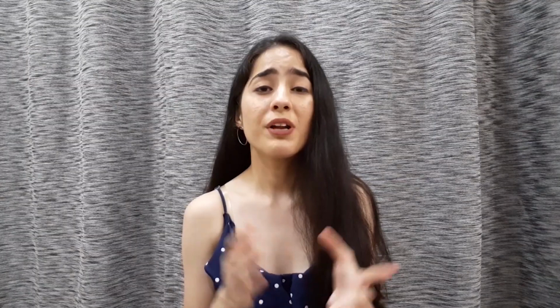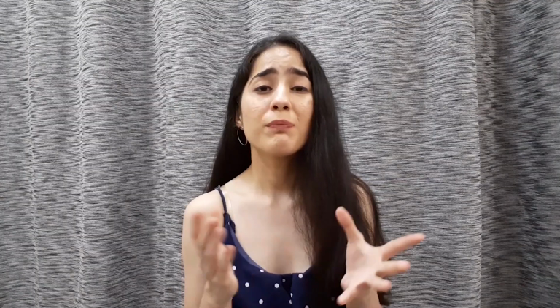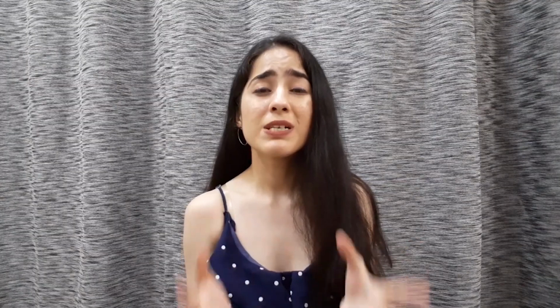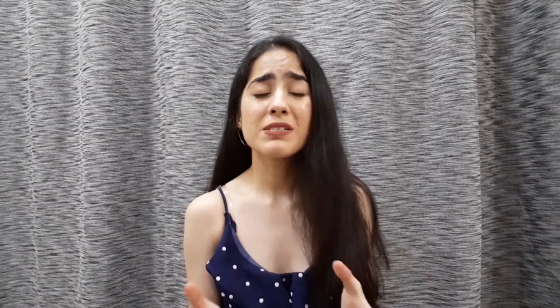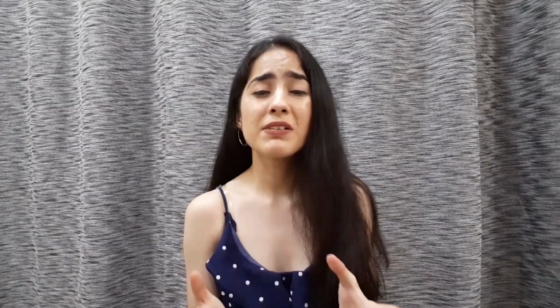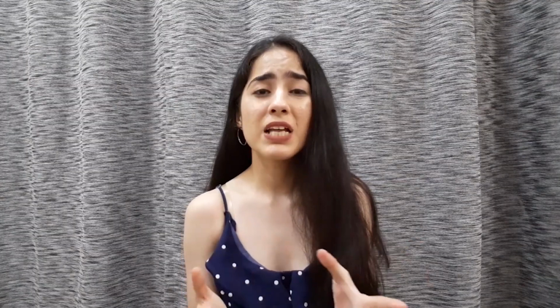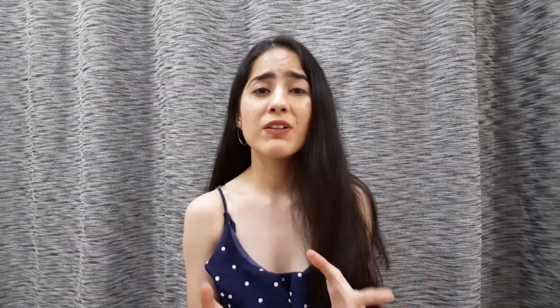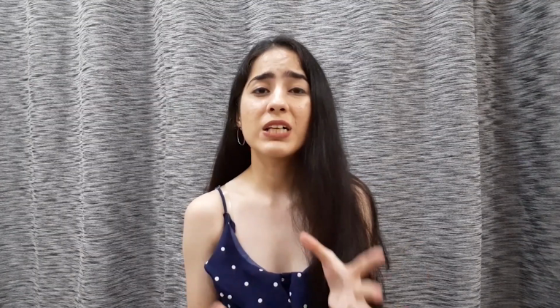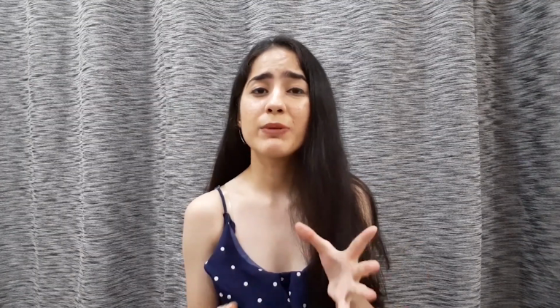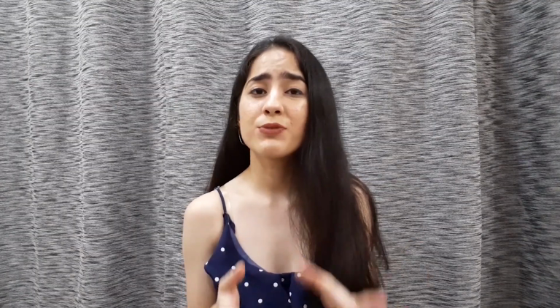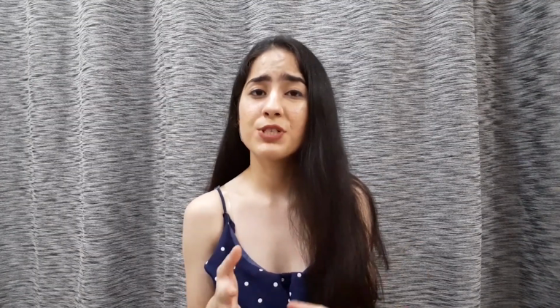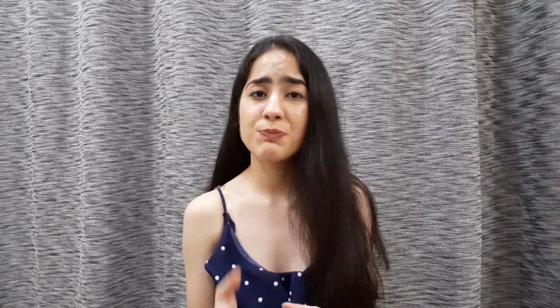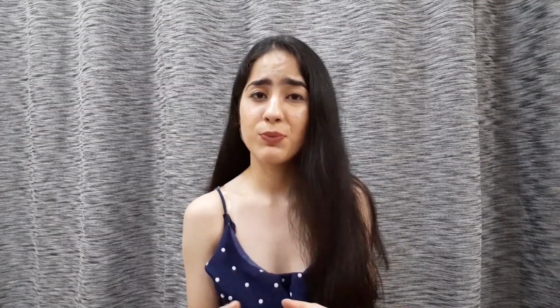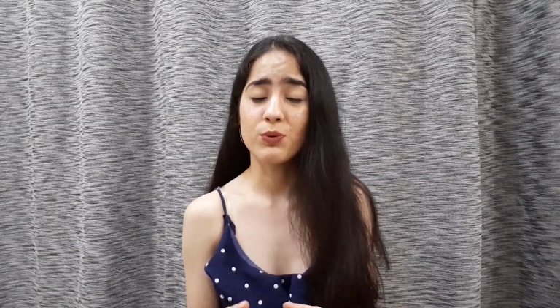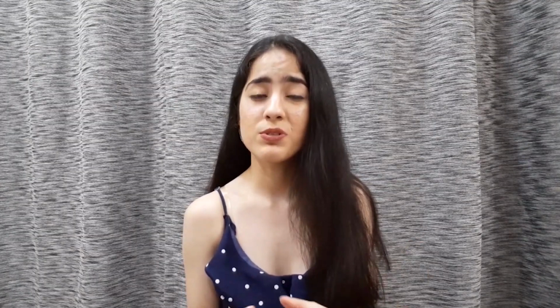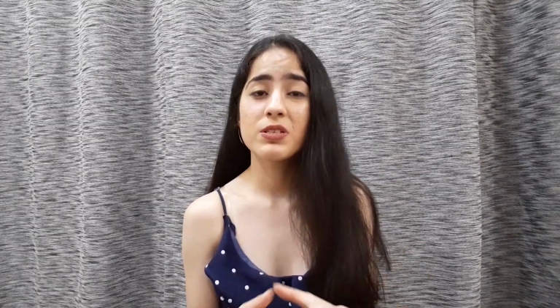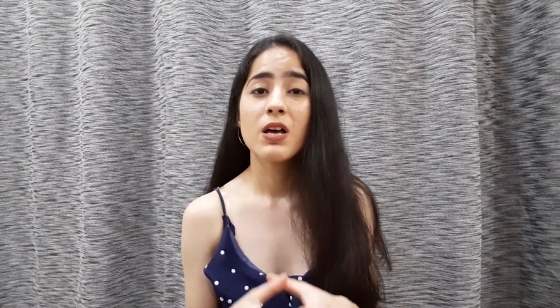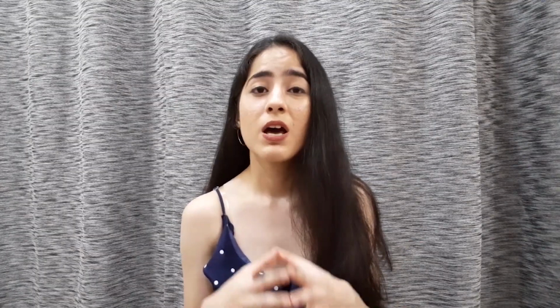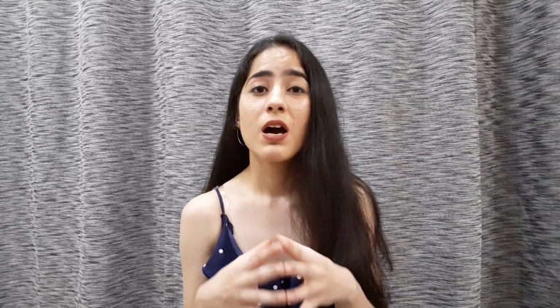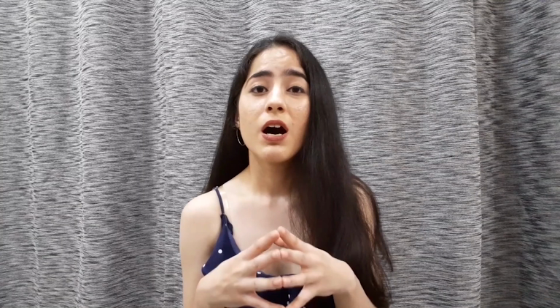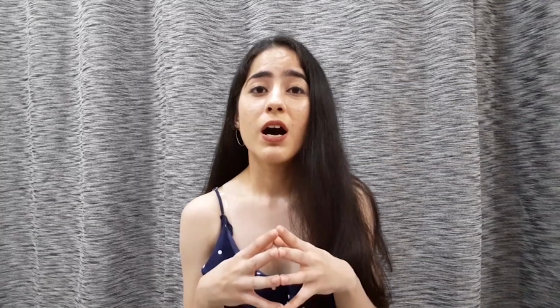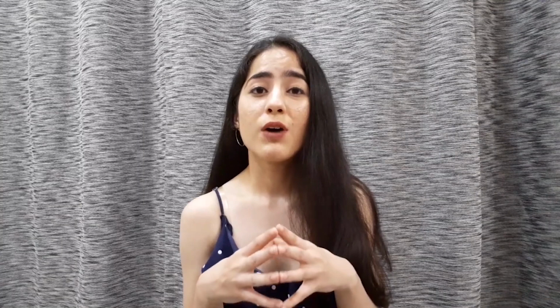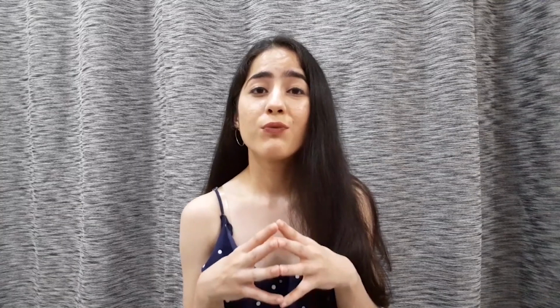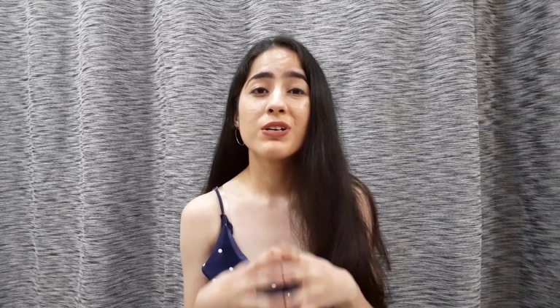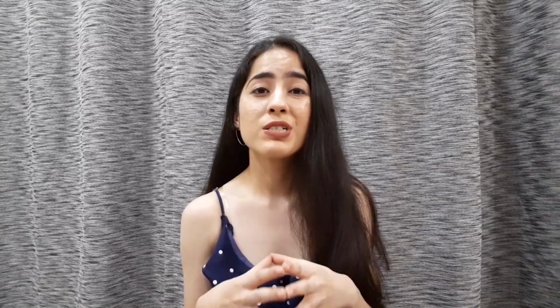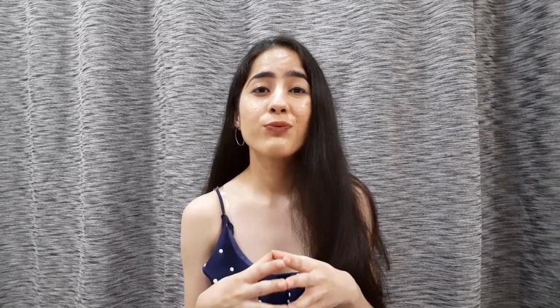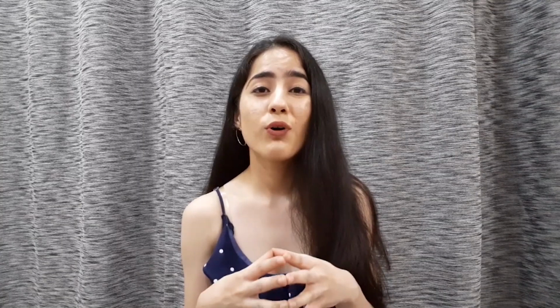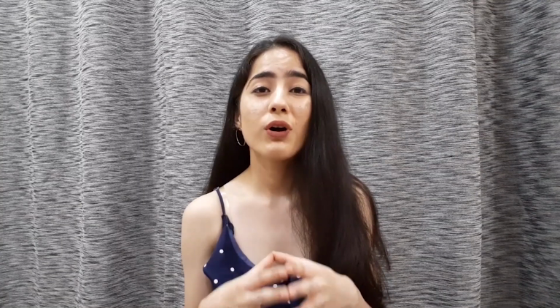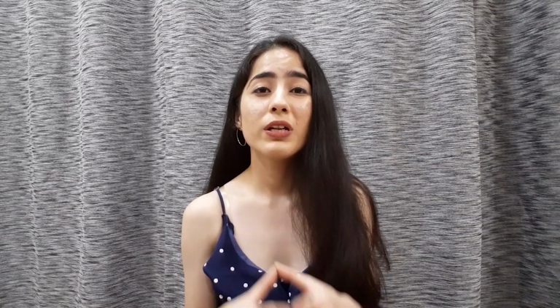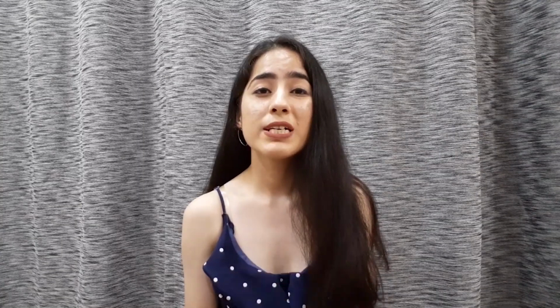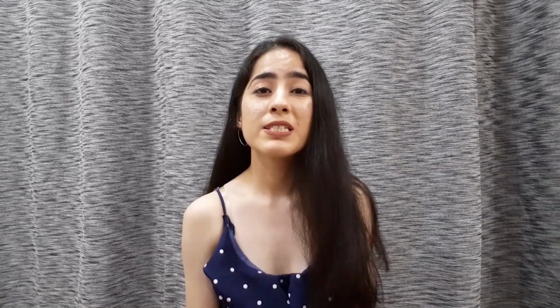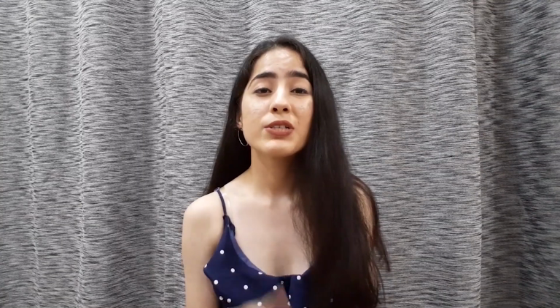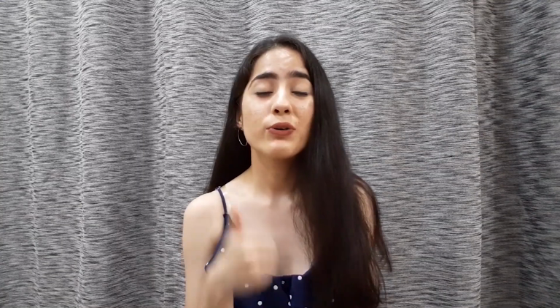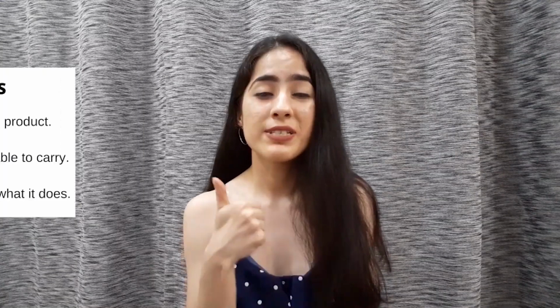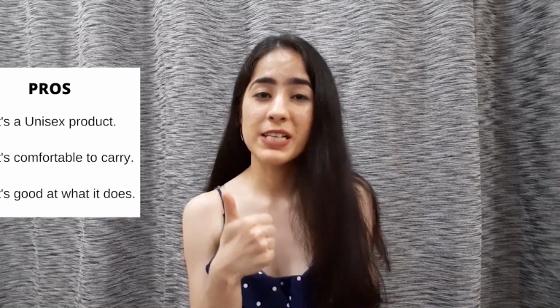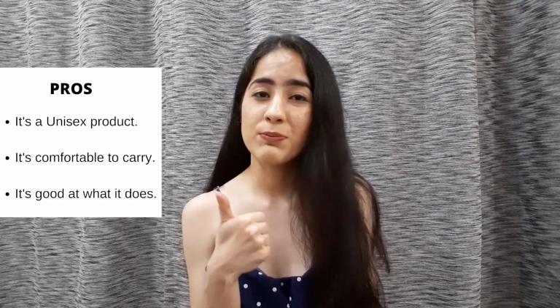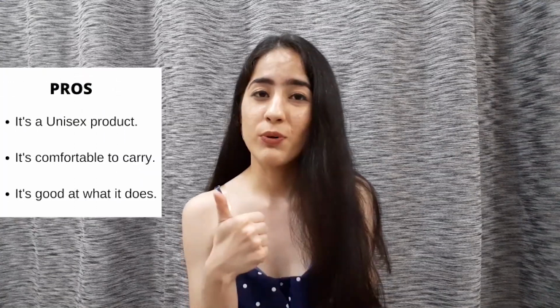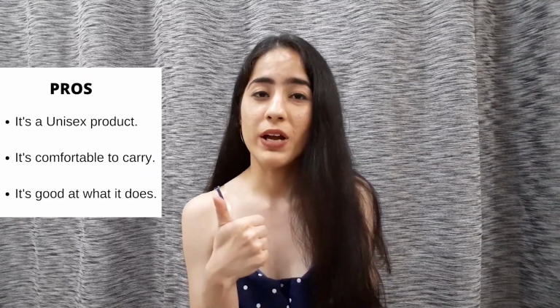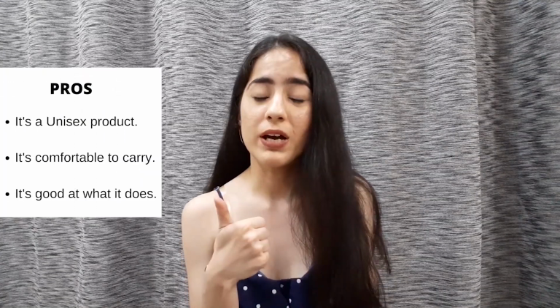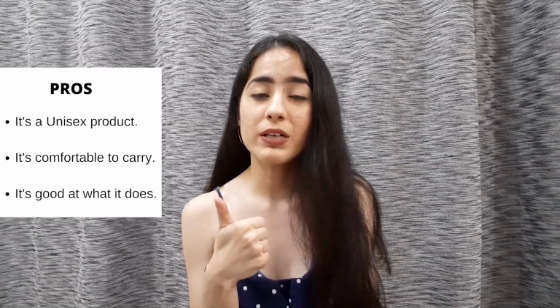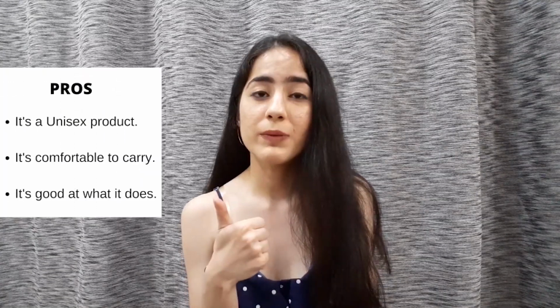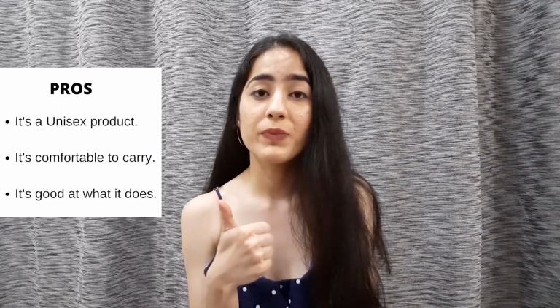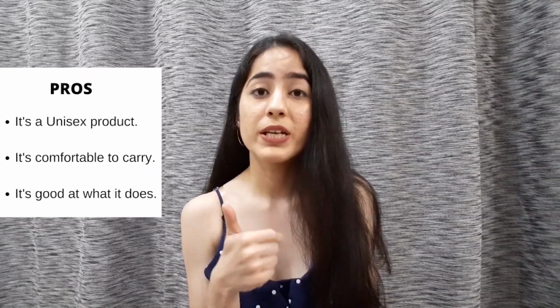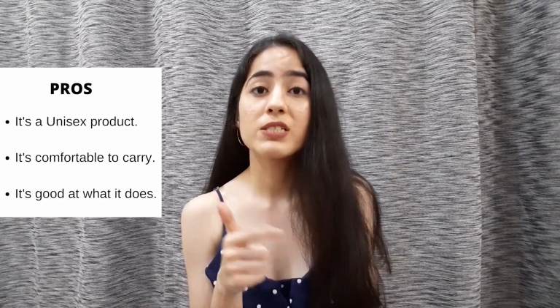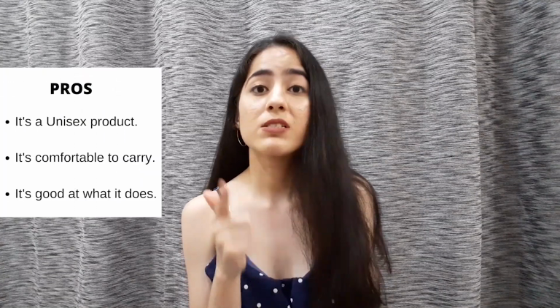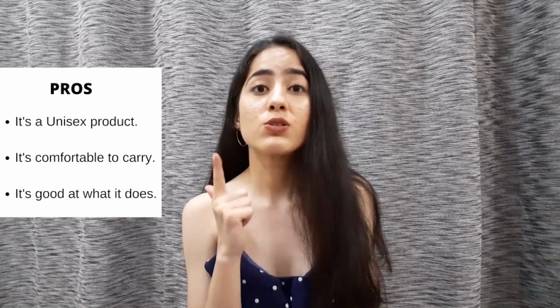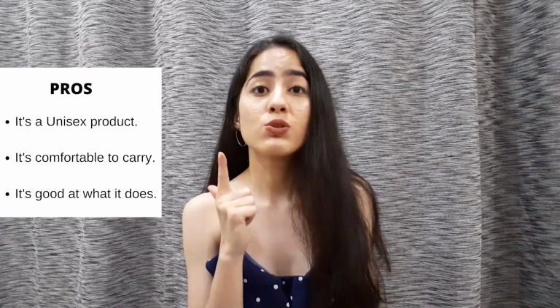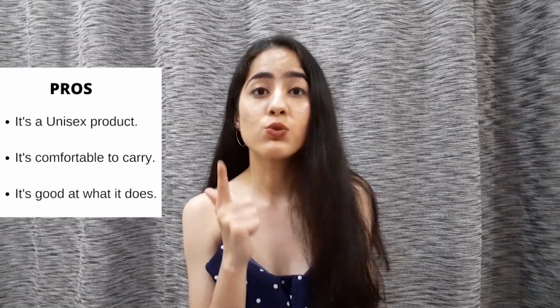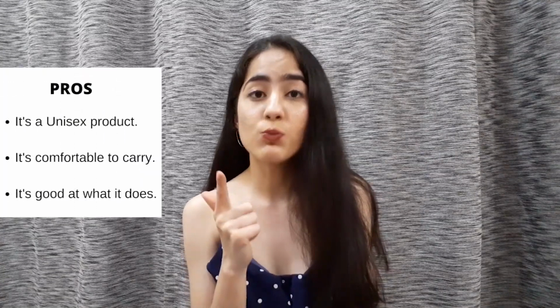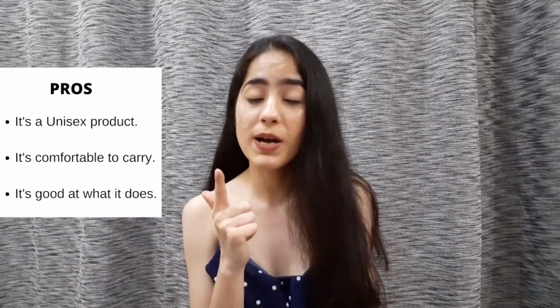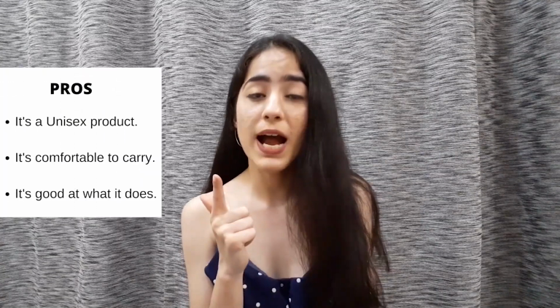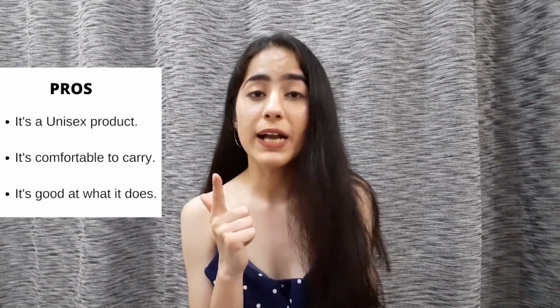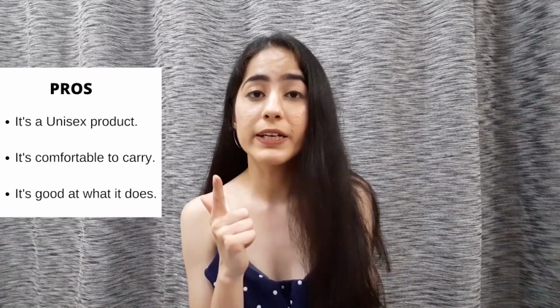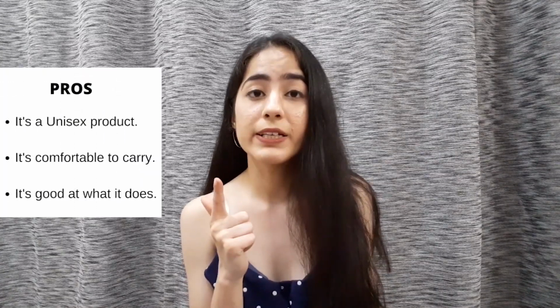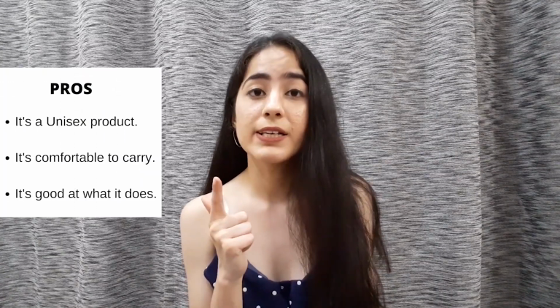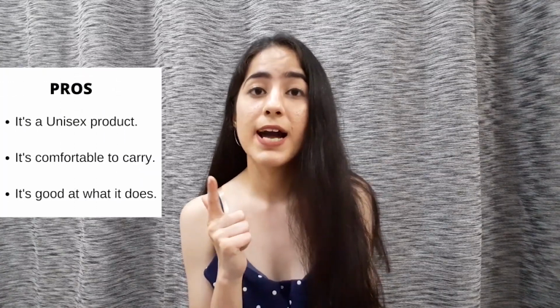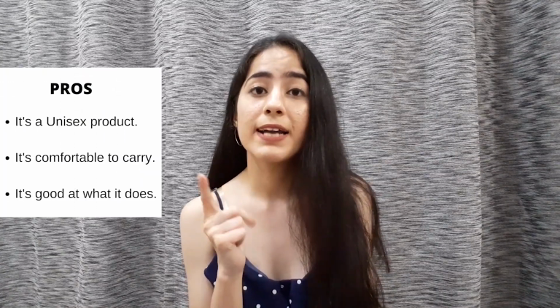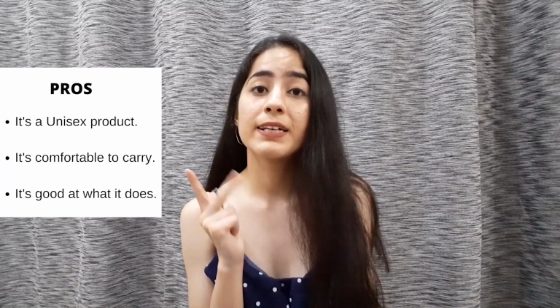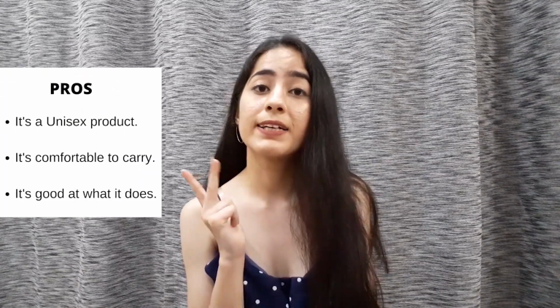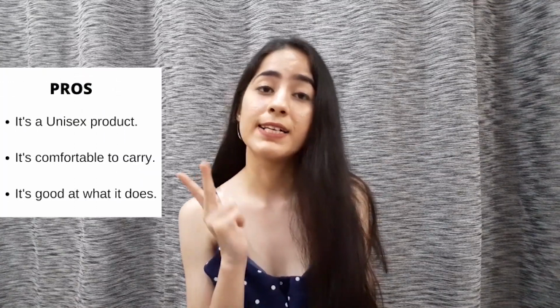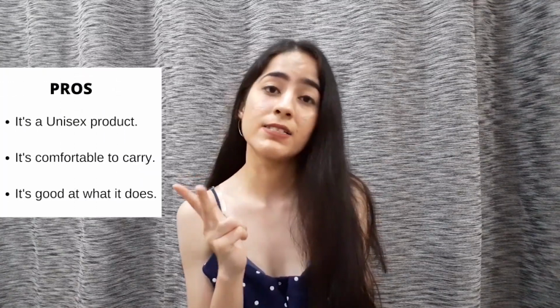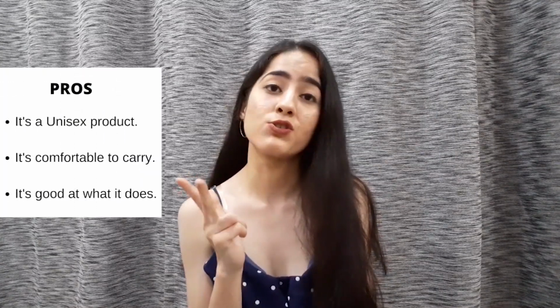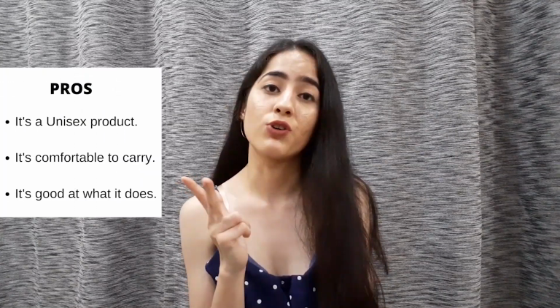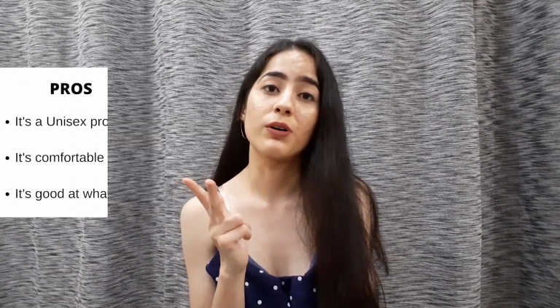Now, on a personal level, coming to its pros. First of all, it's a unisex product. It's super handy and it does its job.